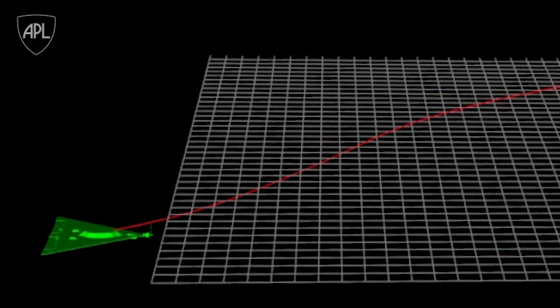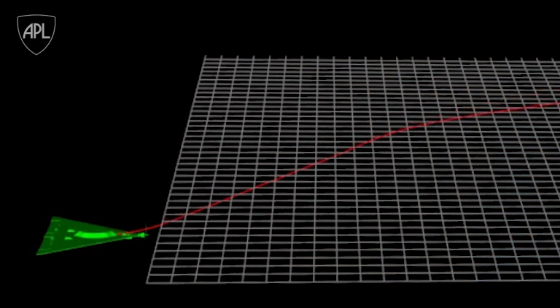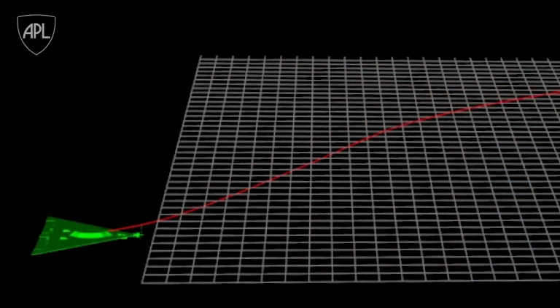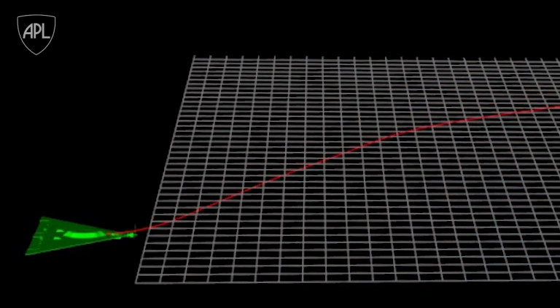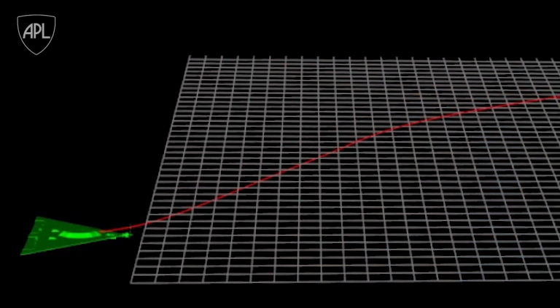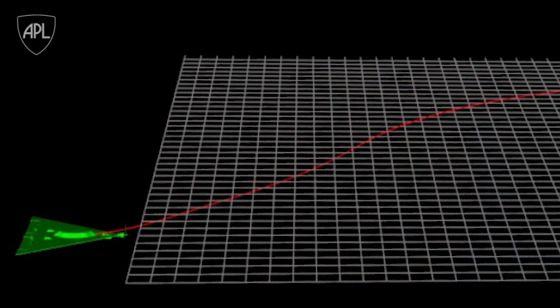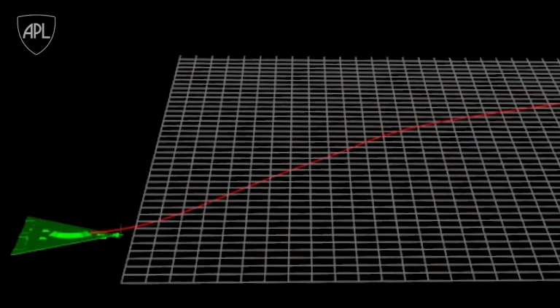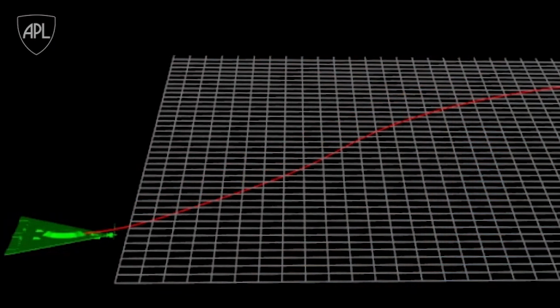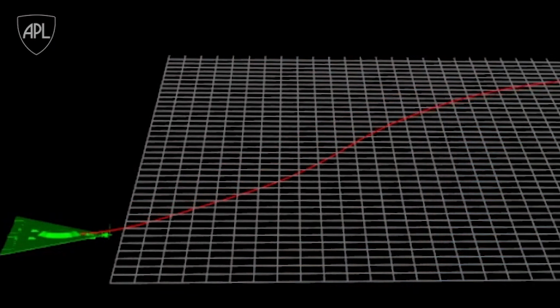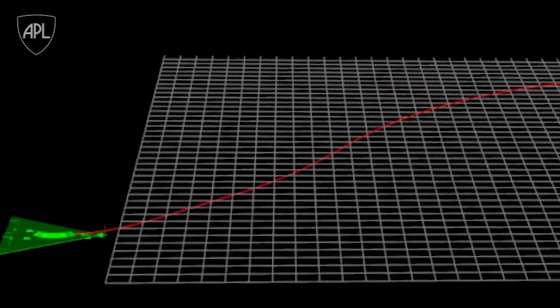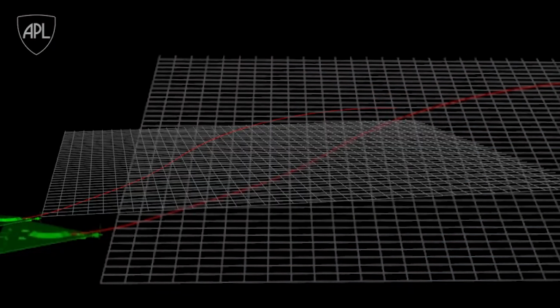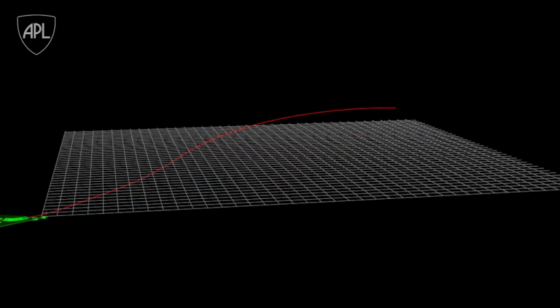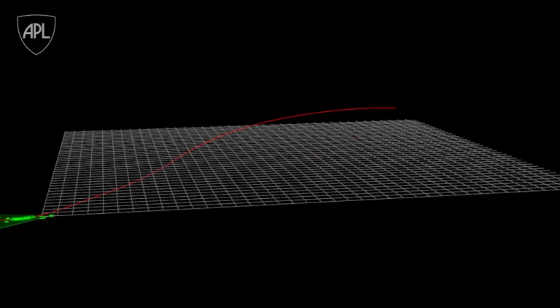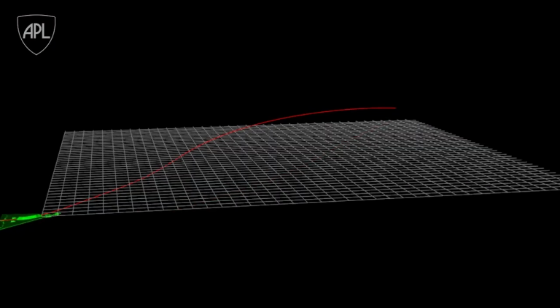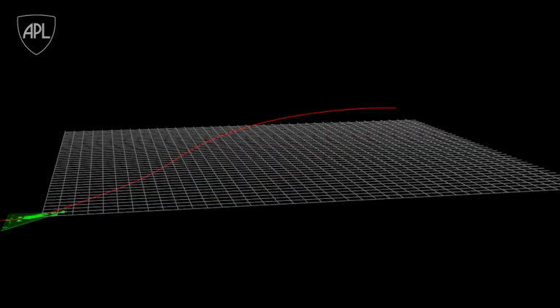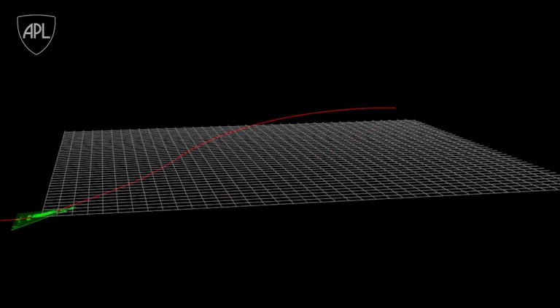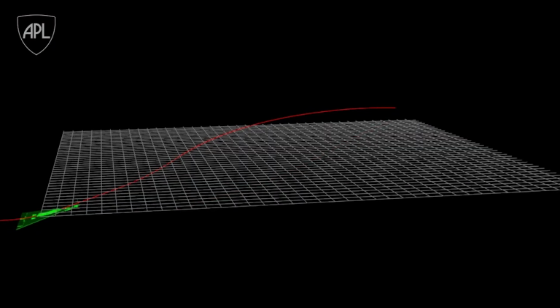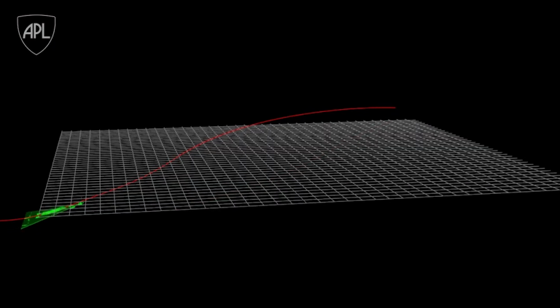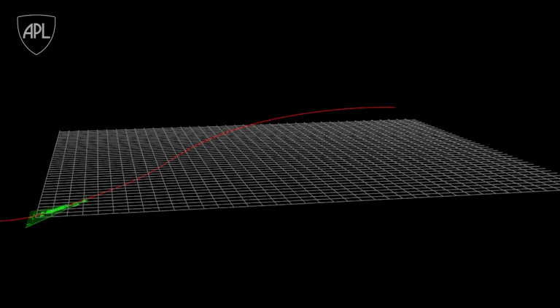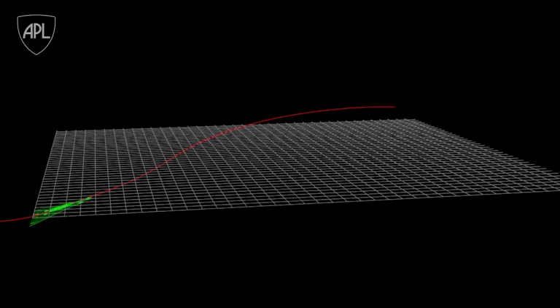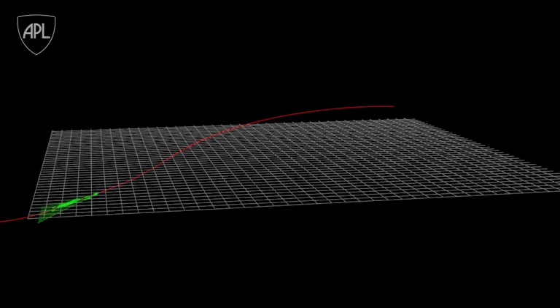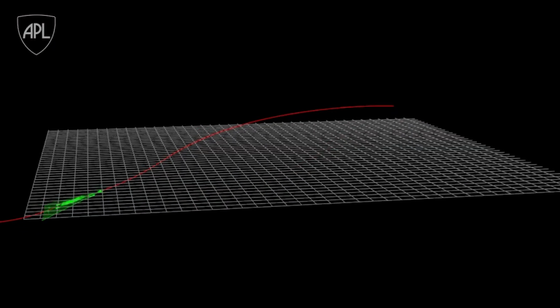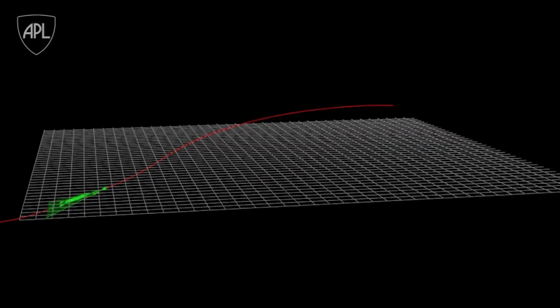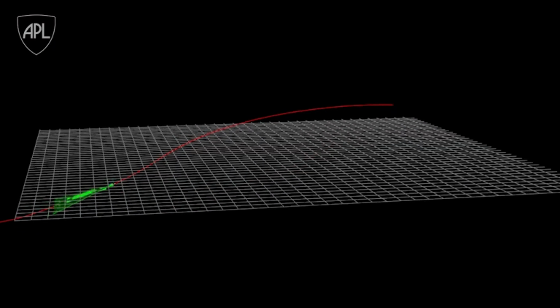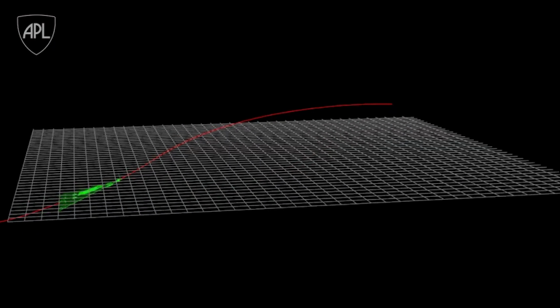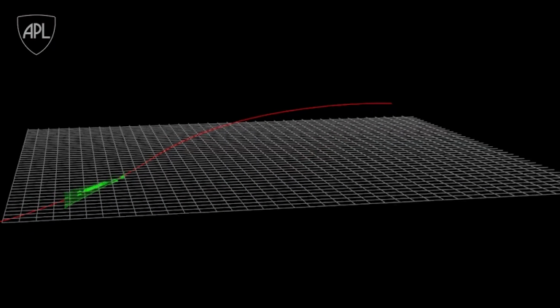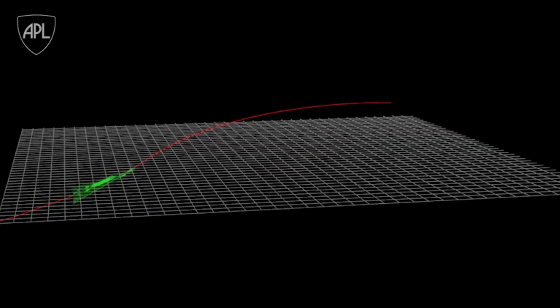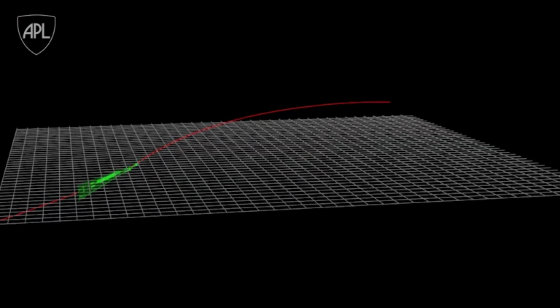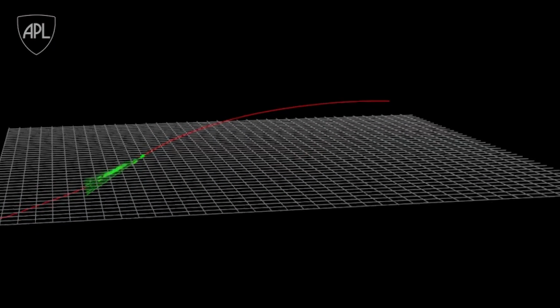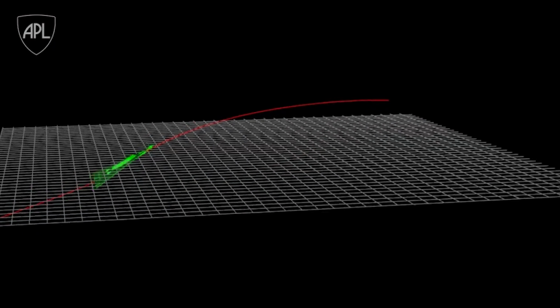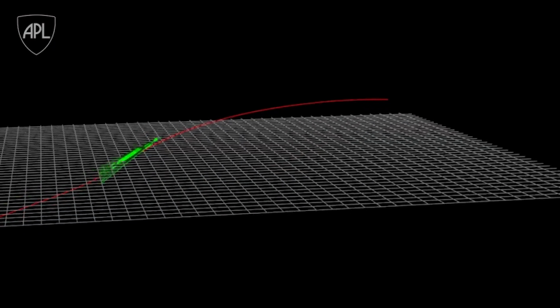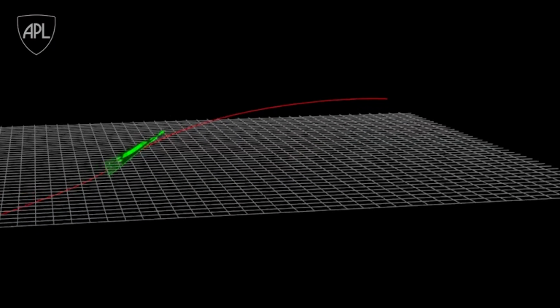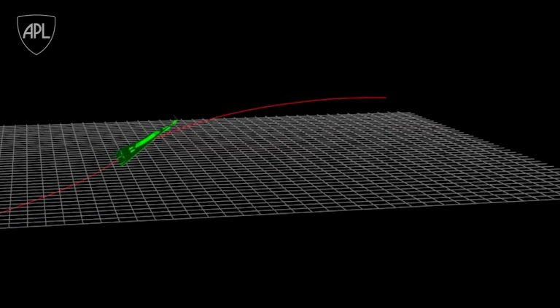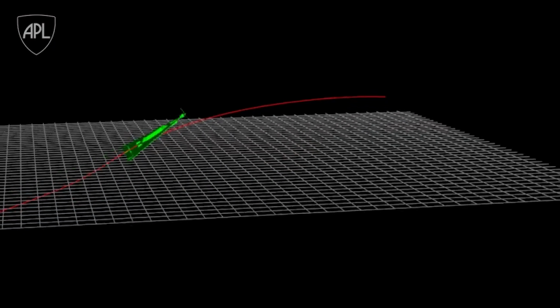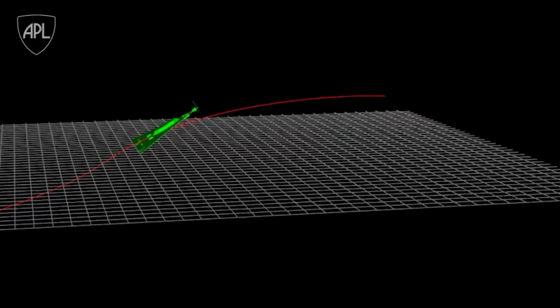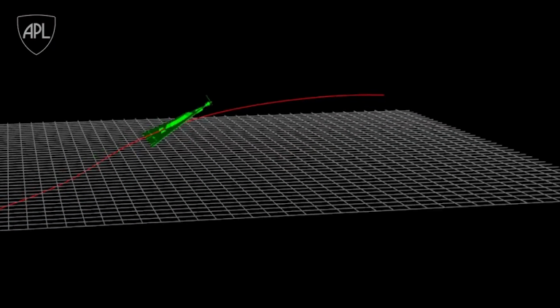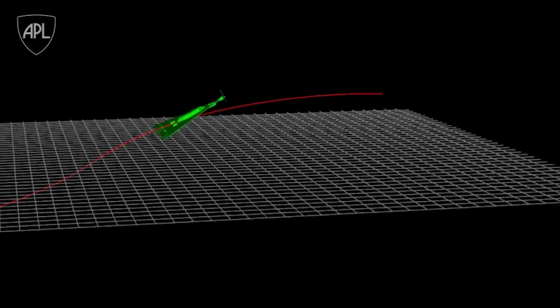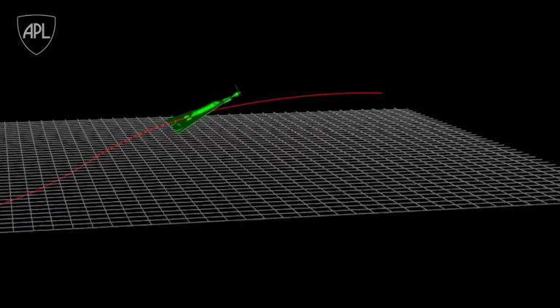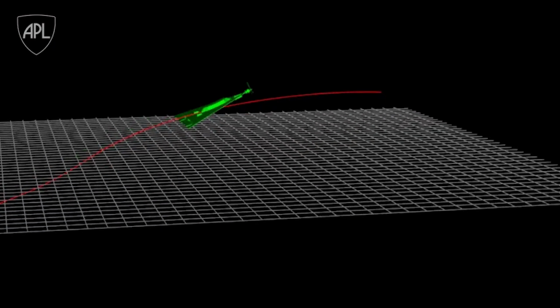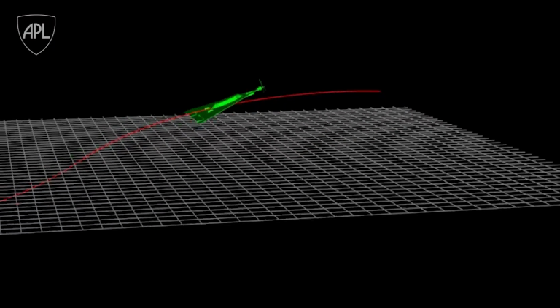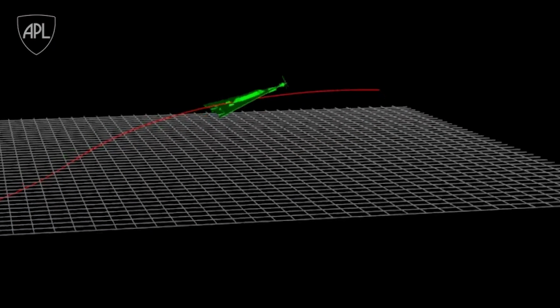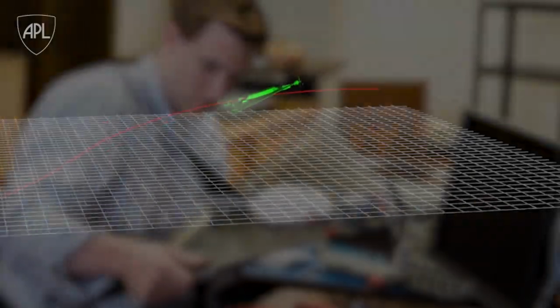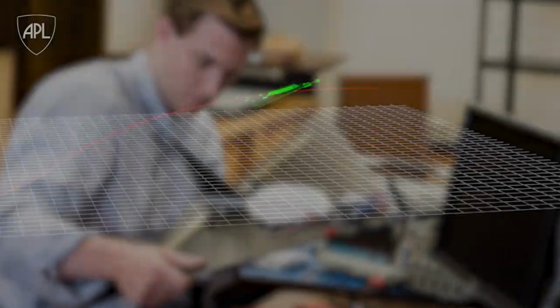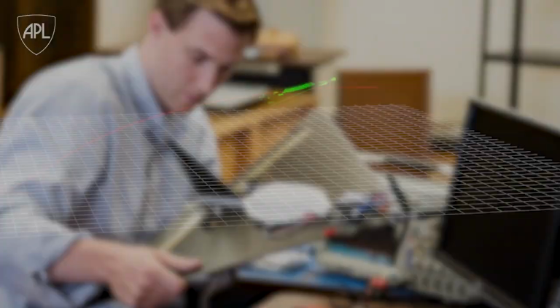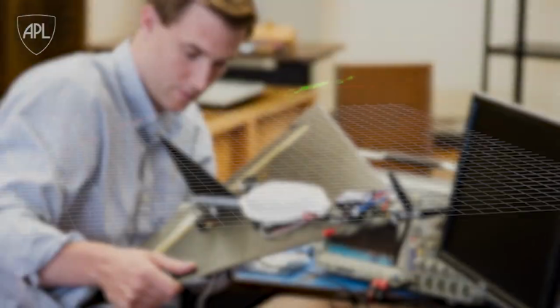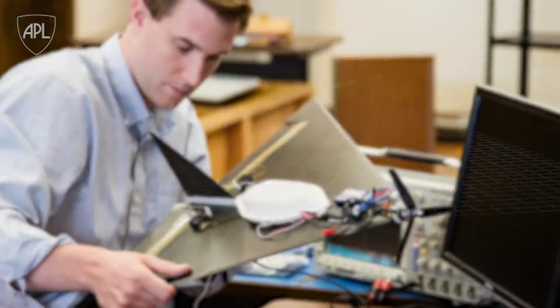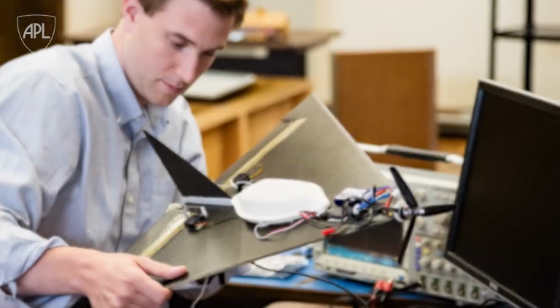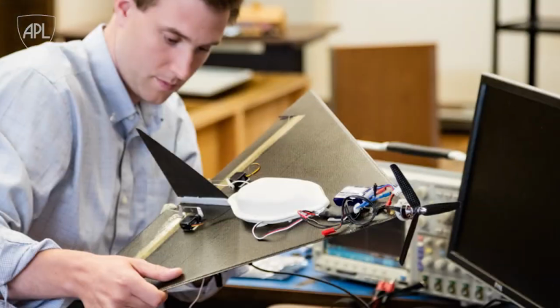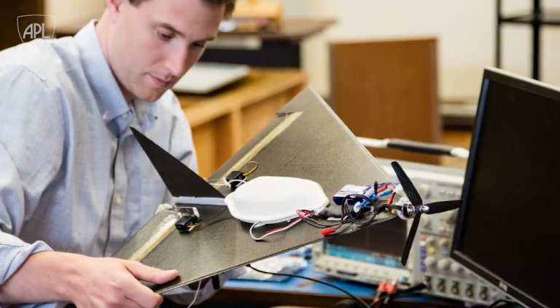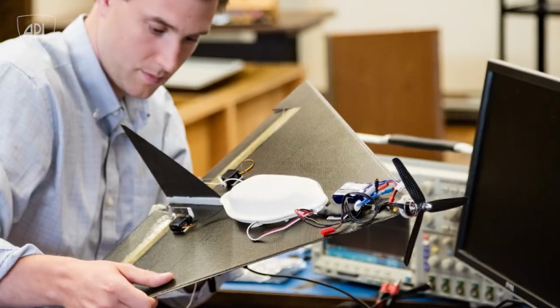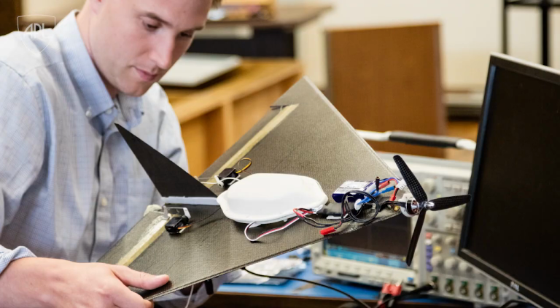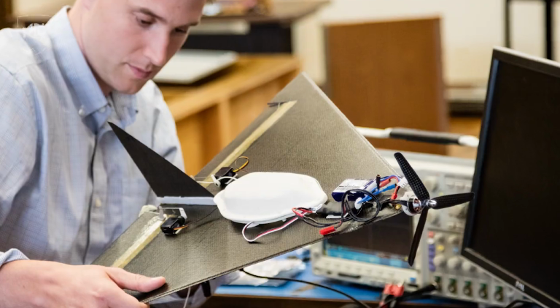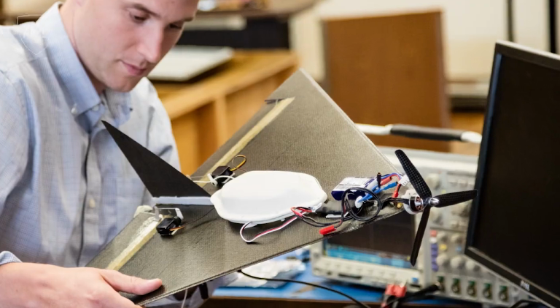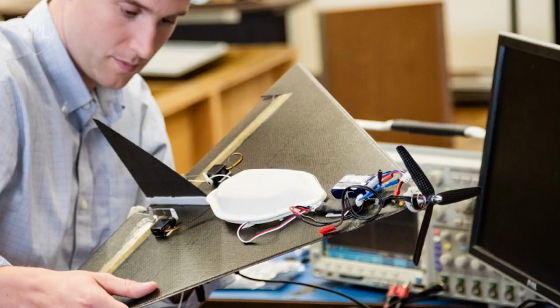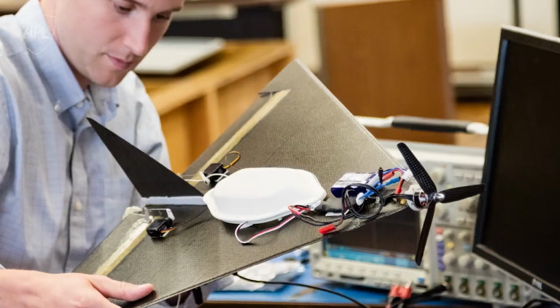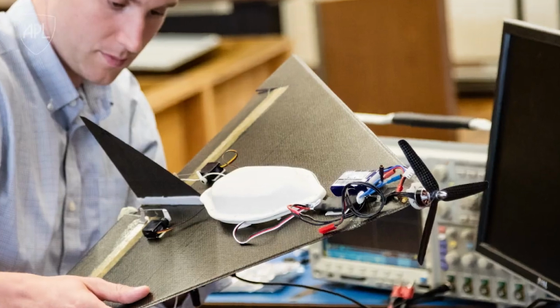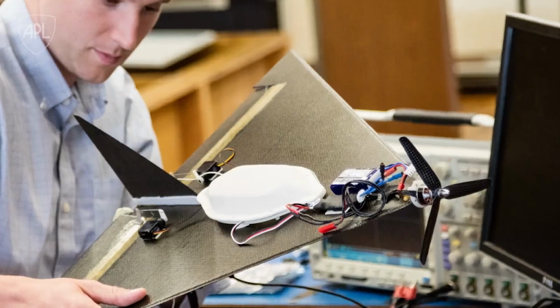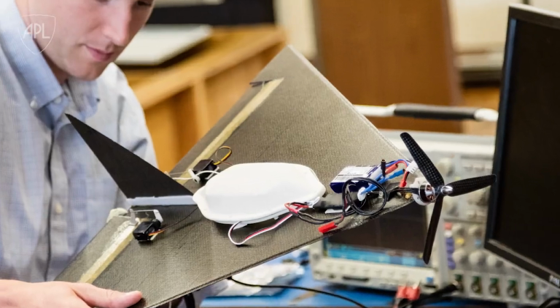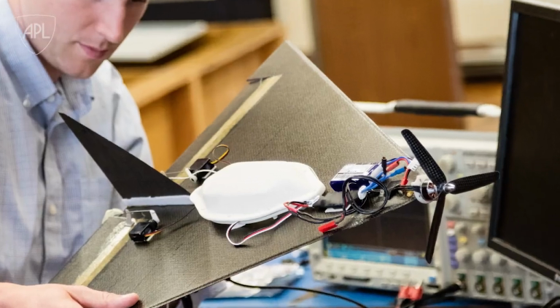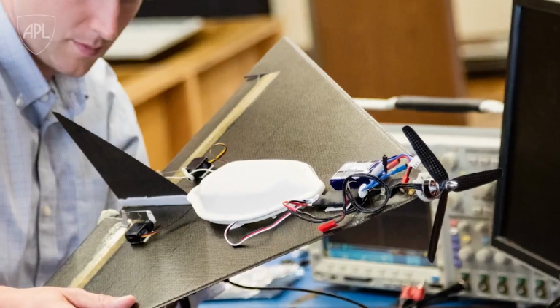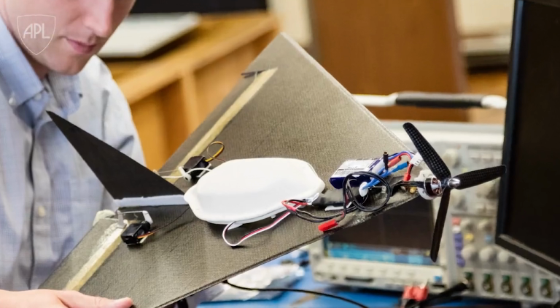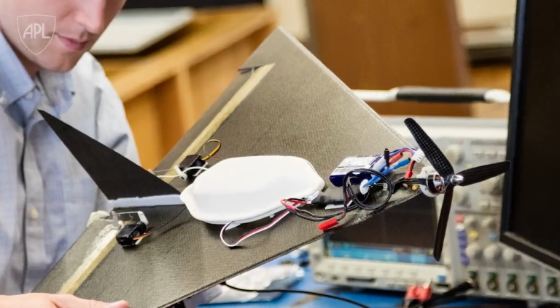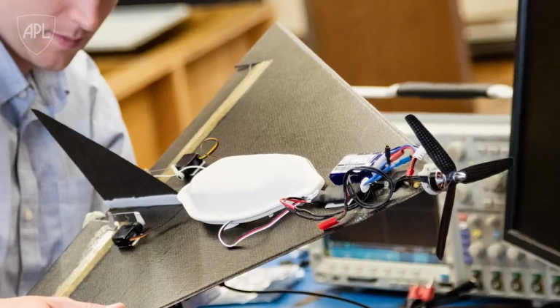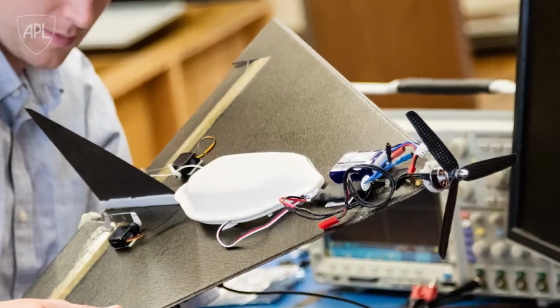The first thing we tried to do was build a physics model and showed that we could actually transition out of the water. We then went to building a prototype and tested it.